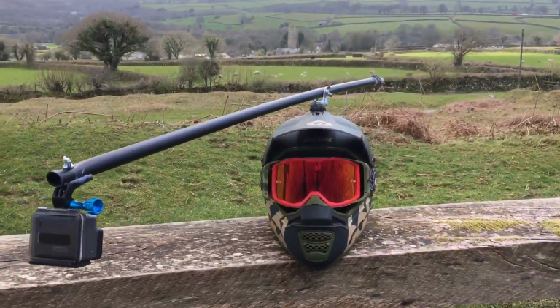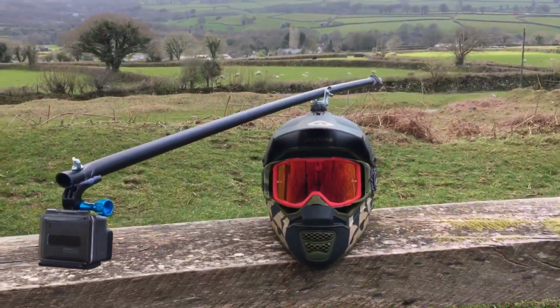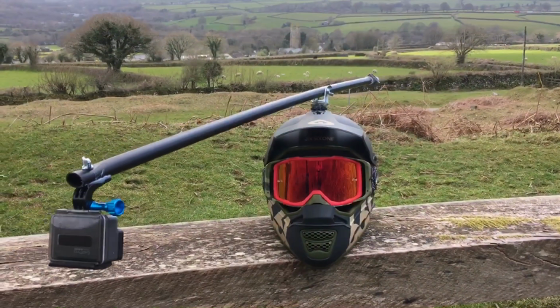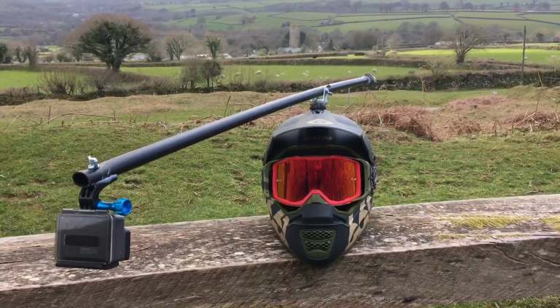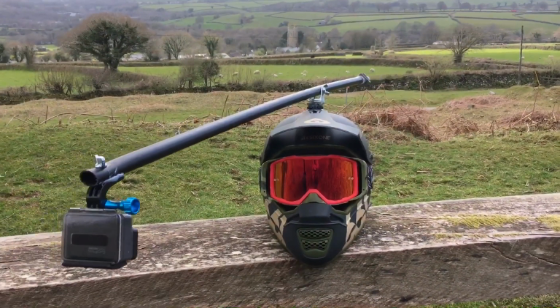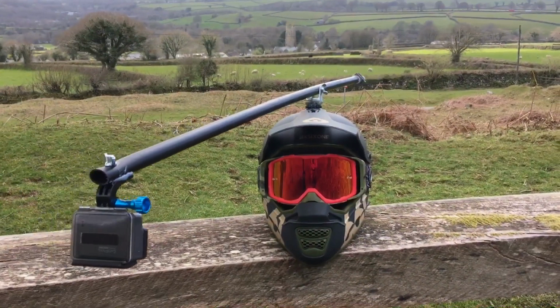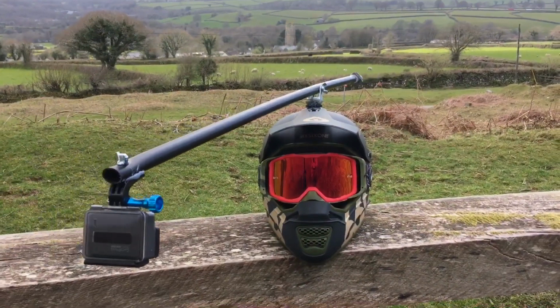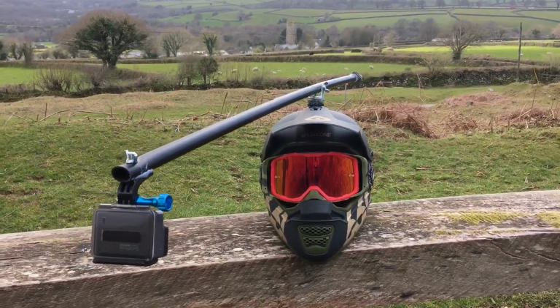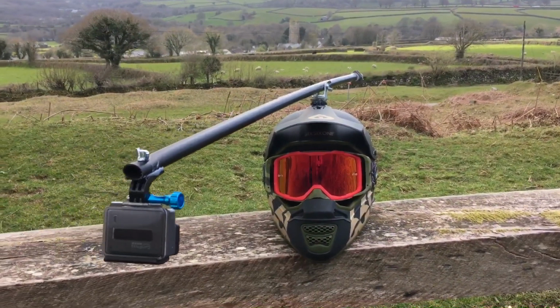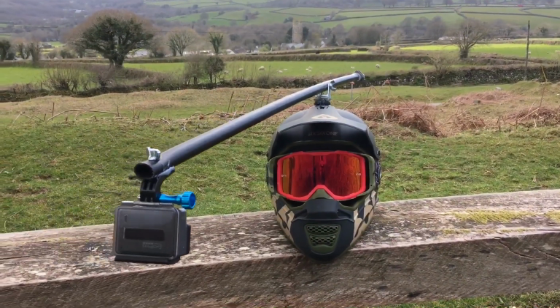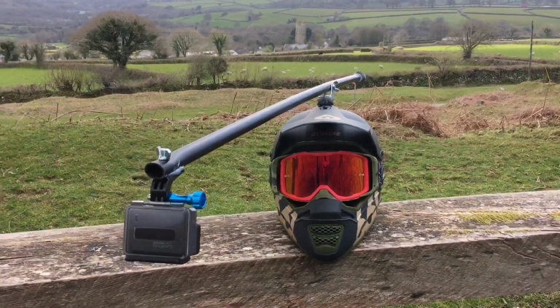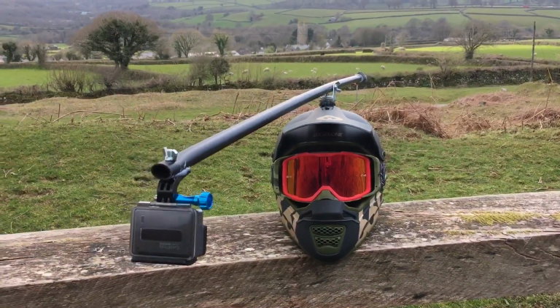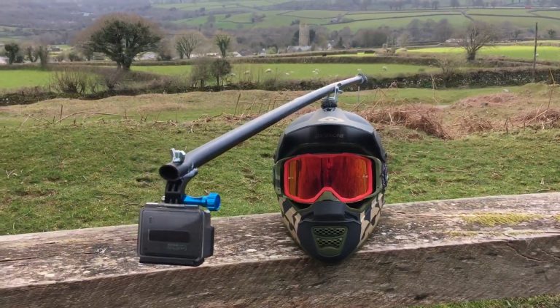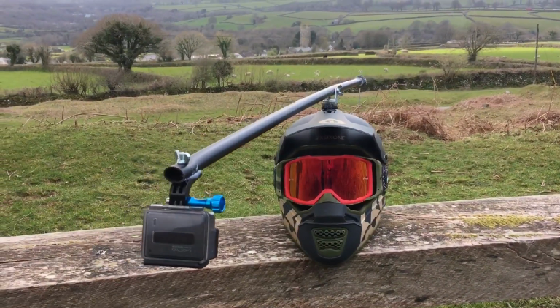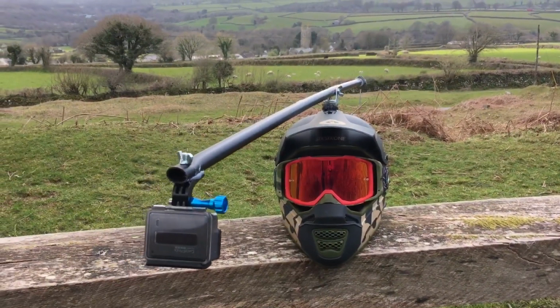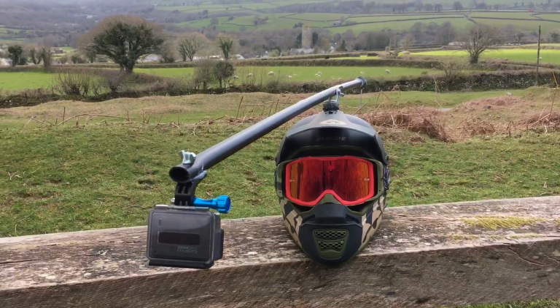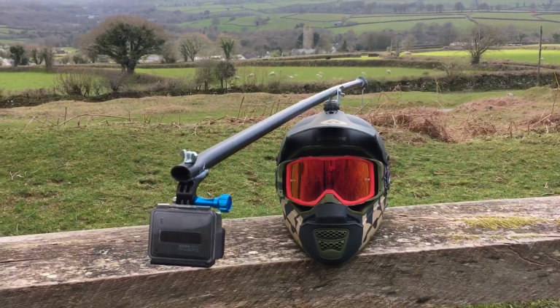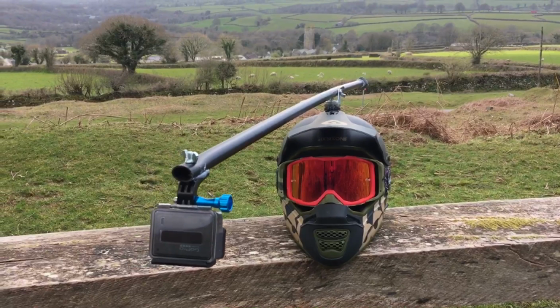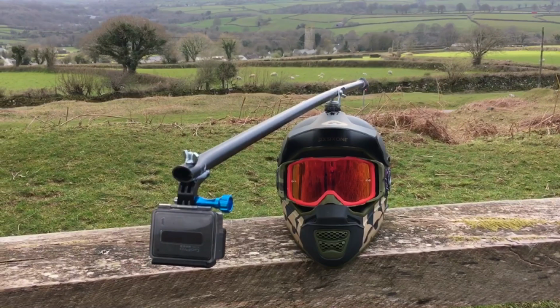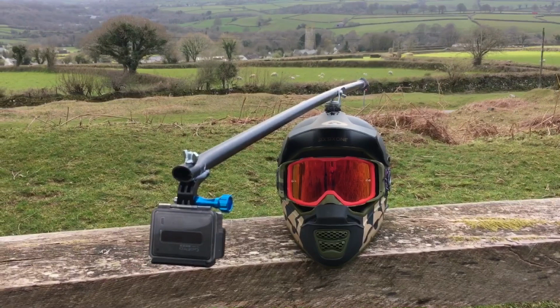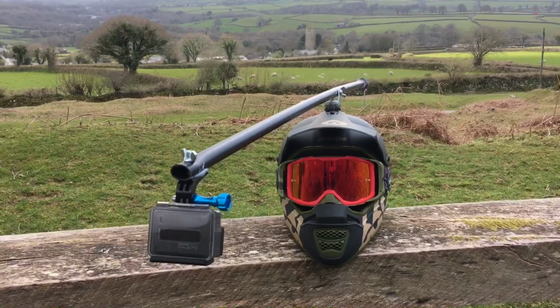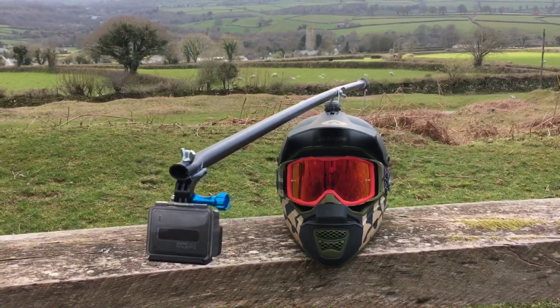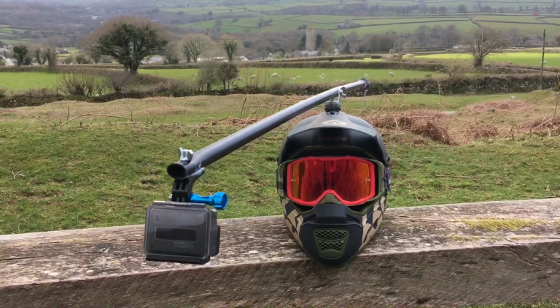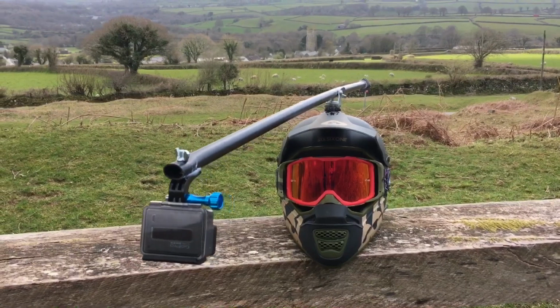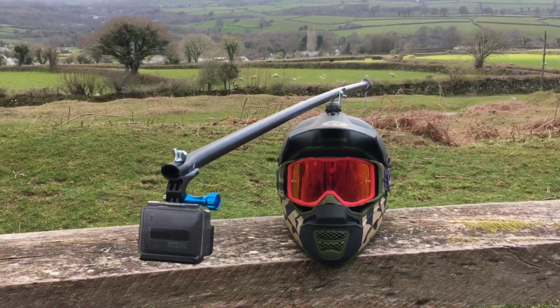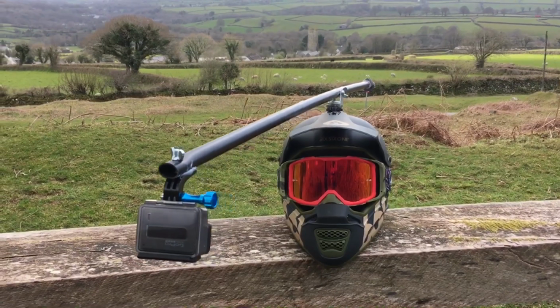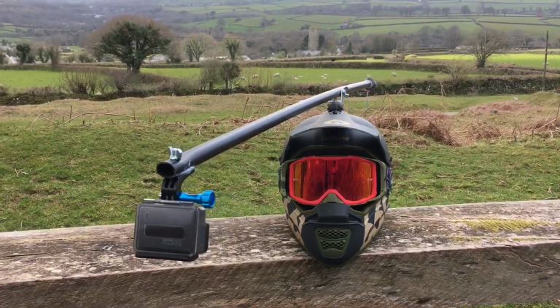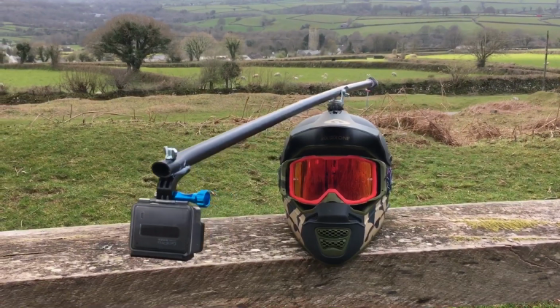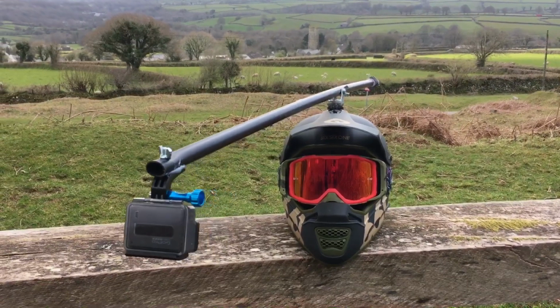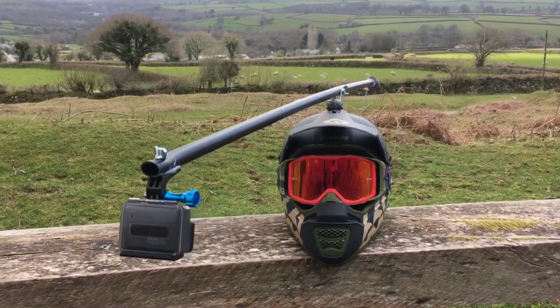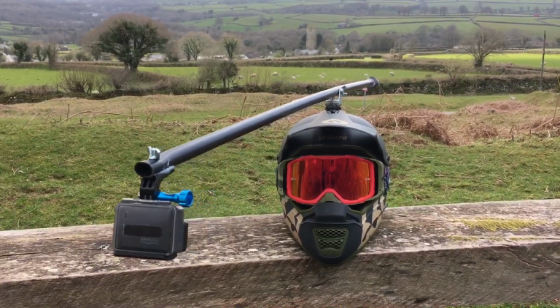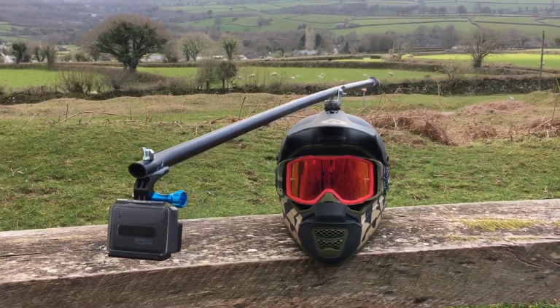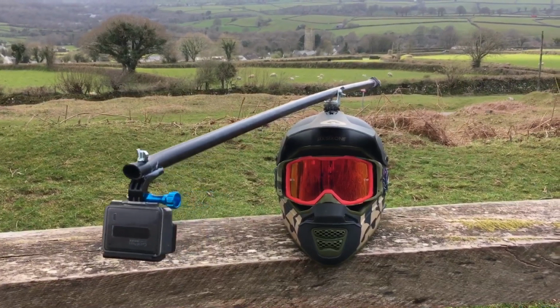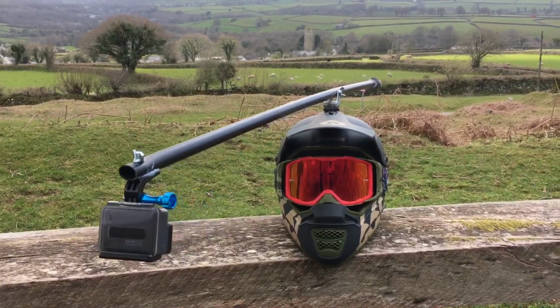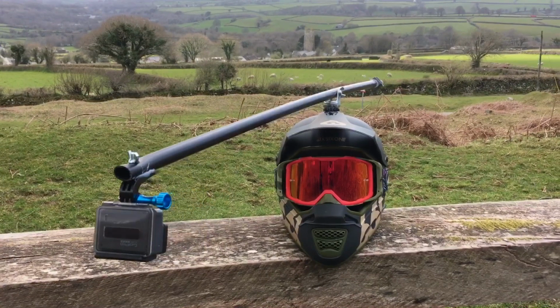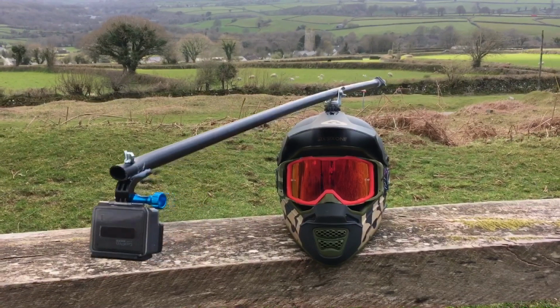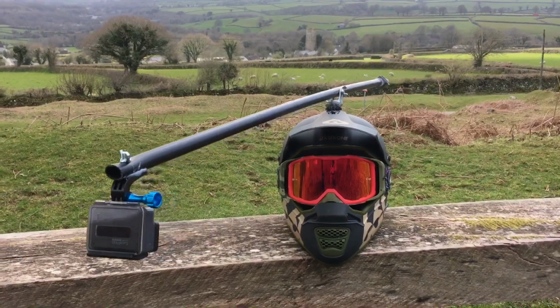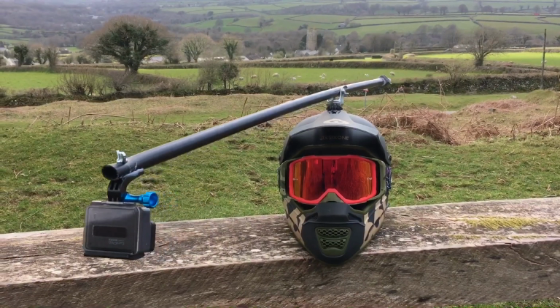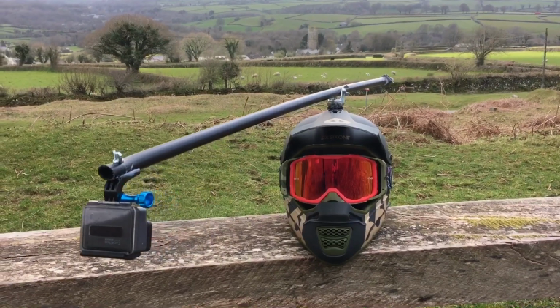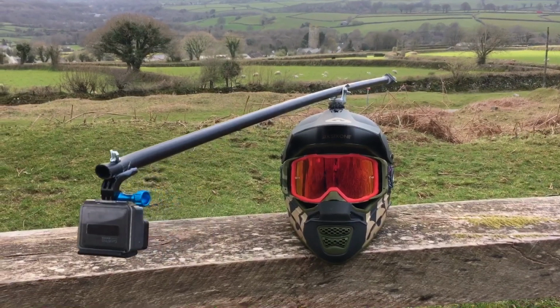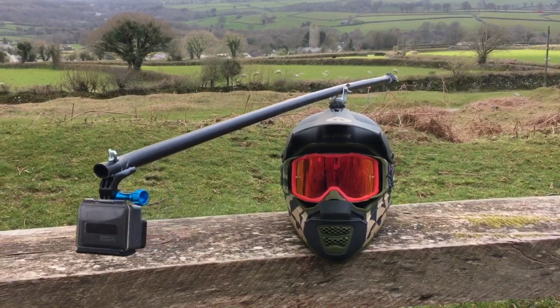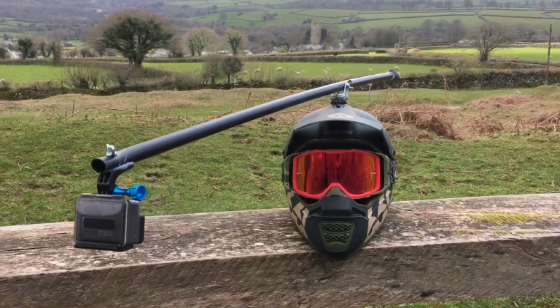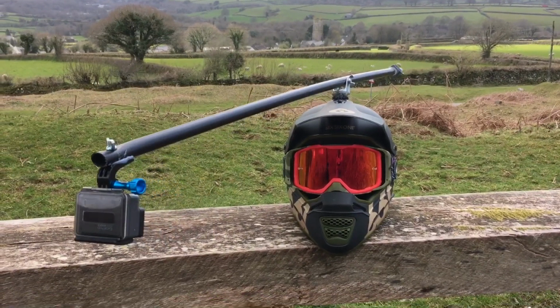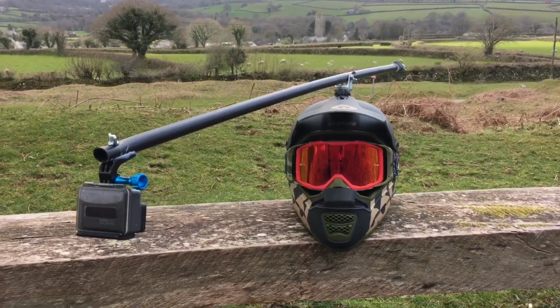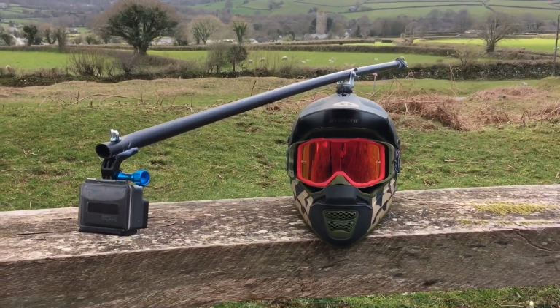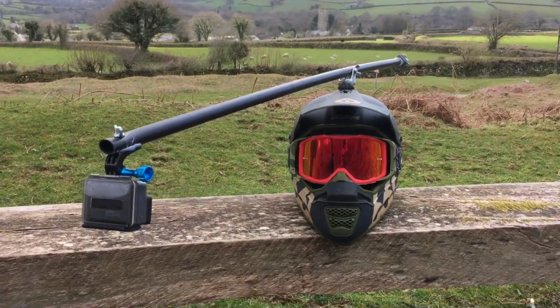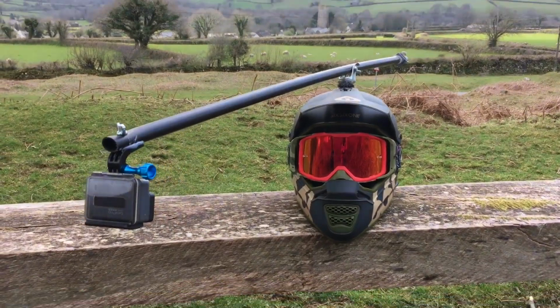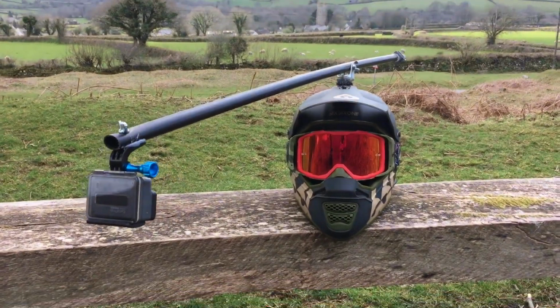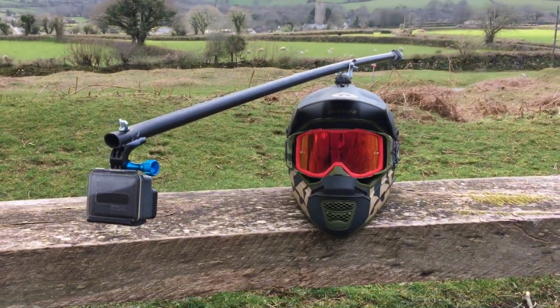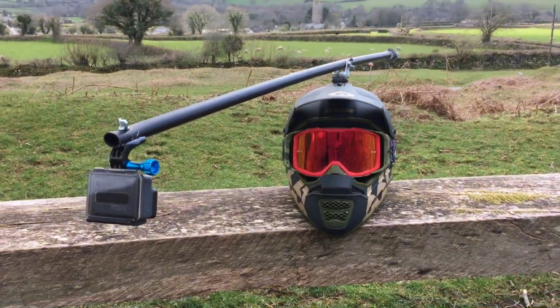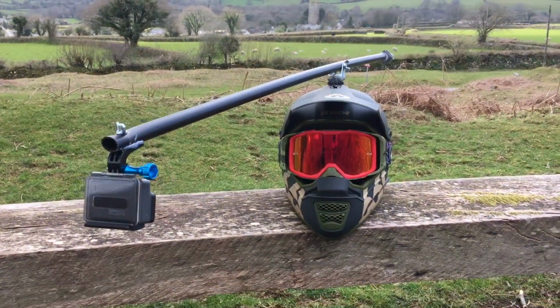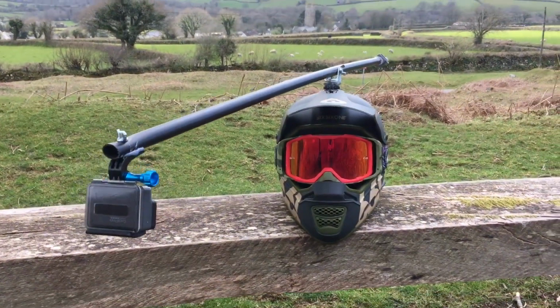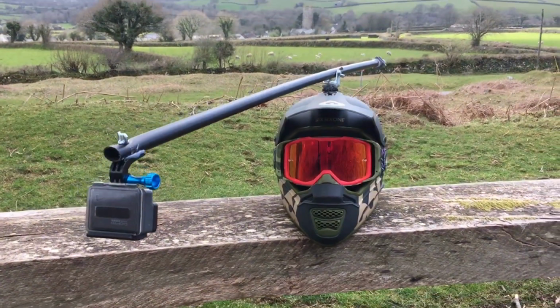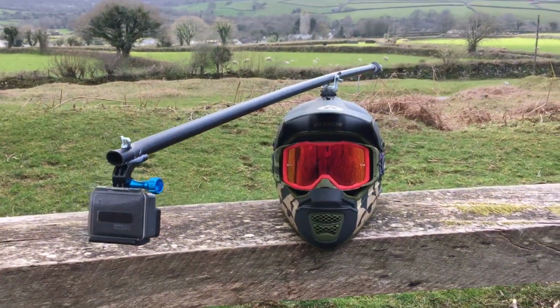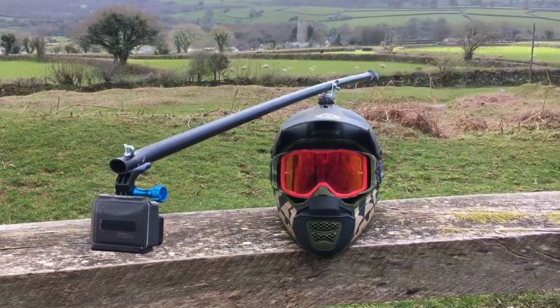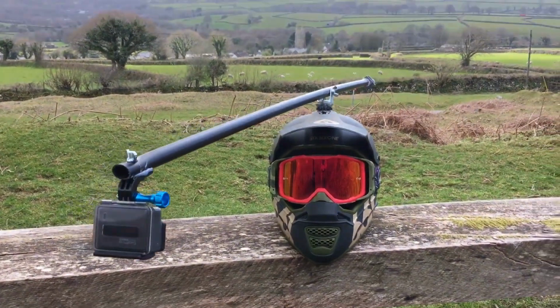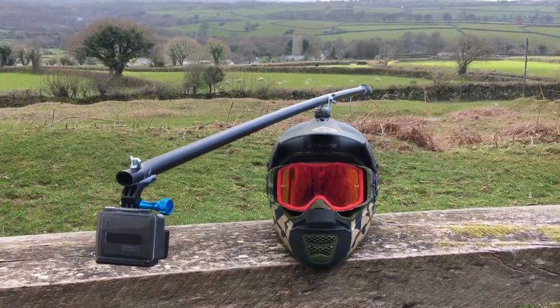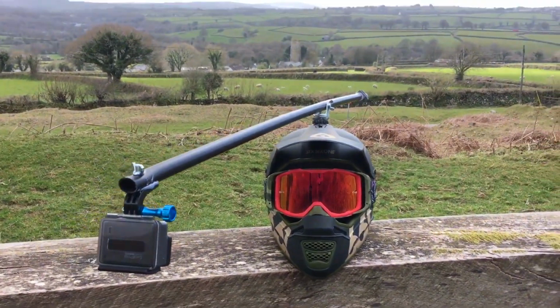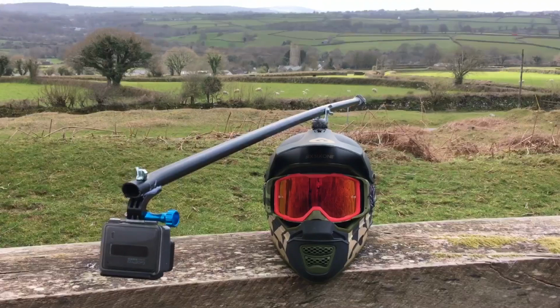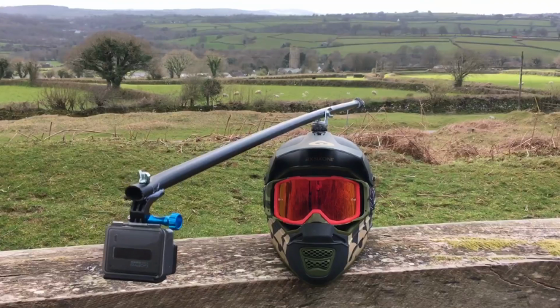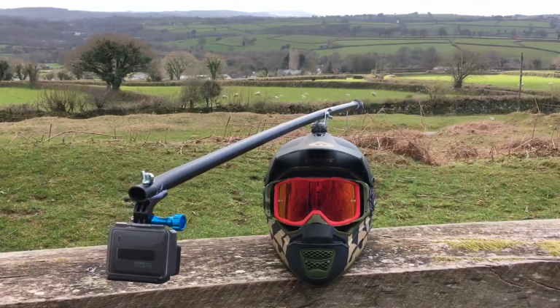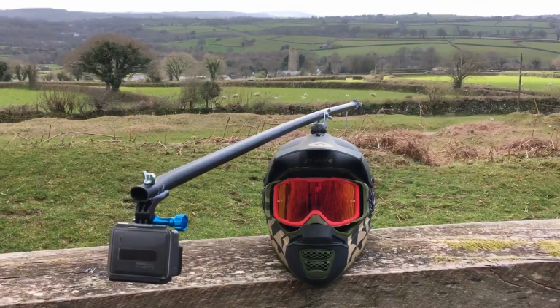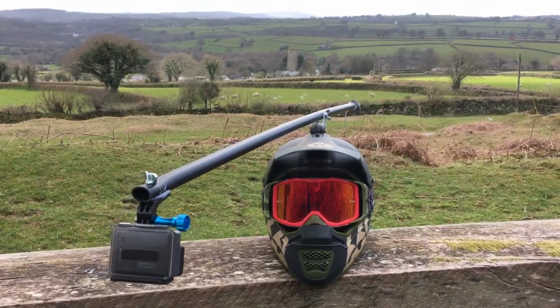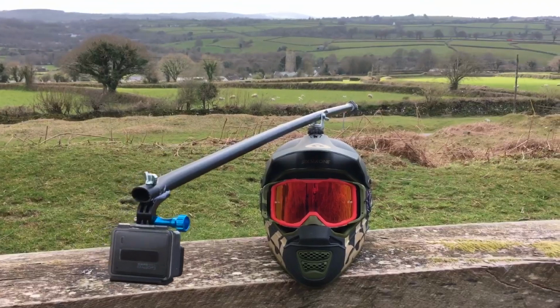This mount is extremely good, but some people do give you looks and you do look a bit goofy sometimes — but it's worth it for the shots you can get.